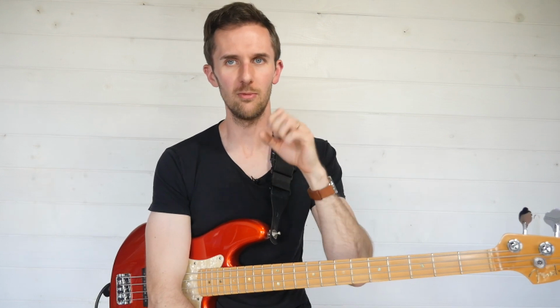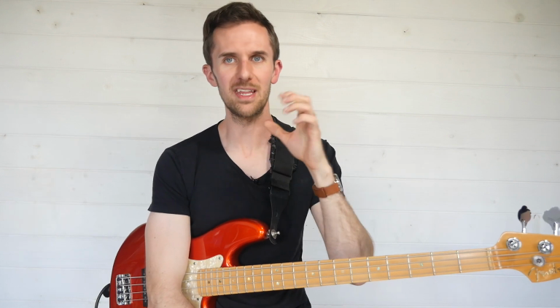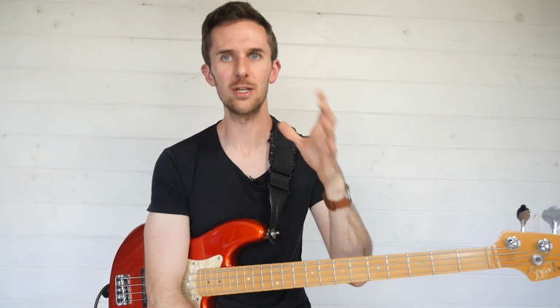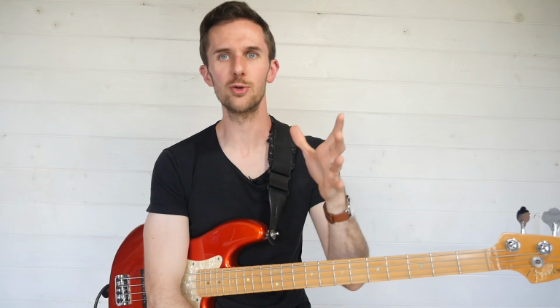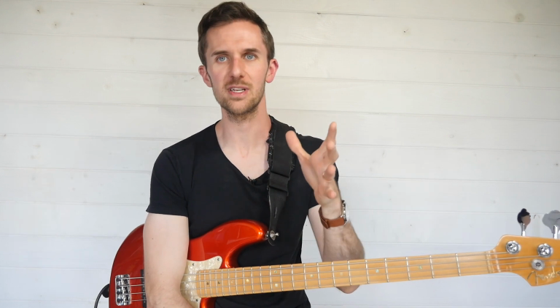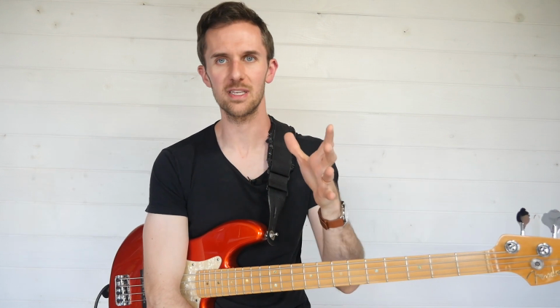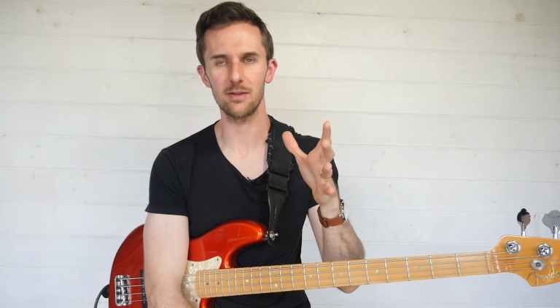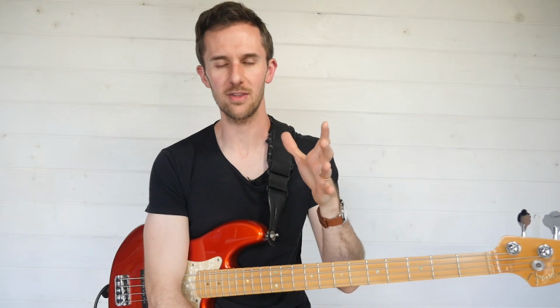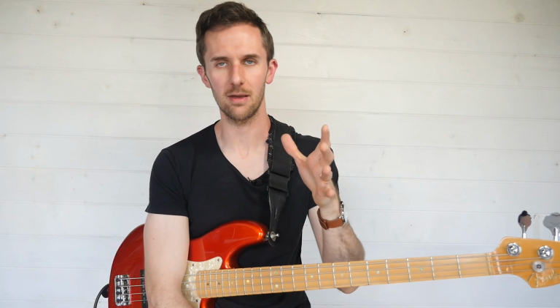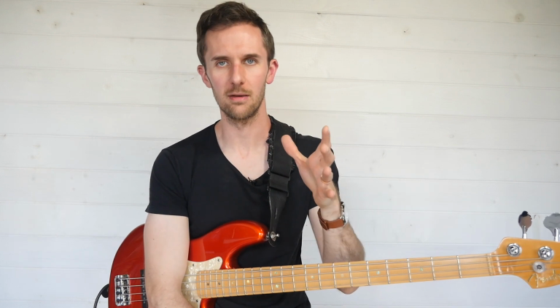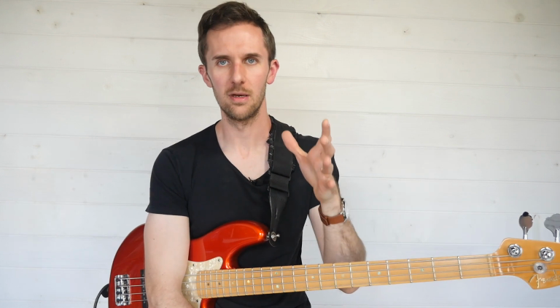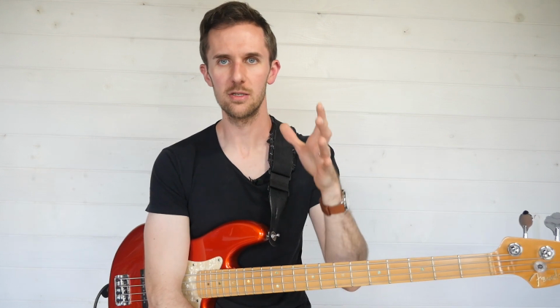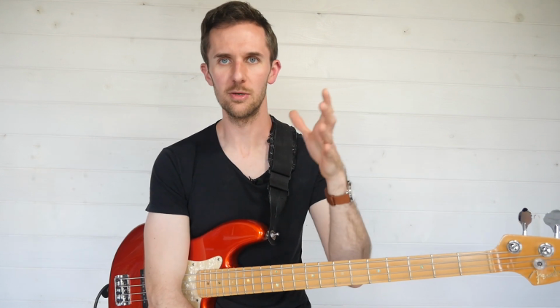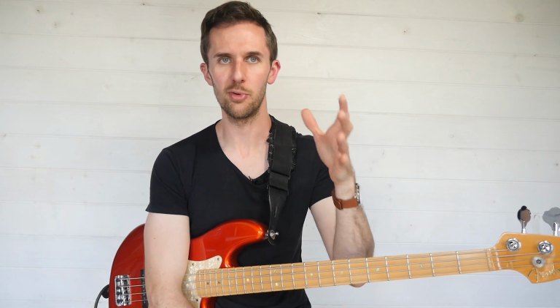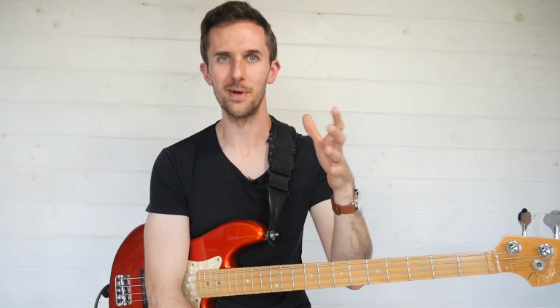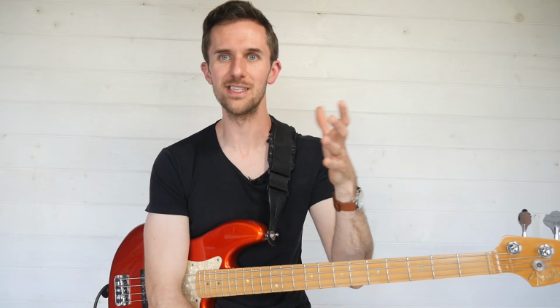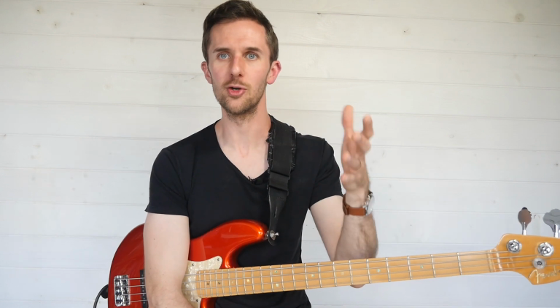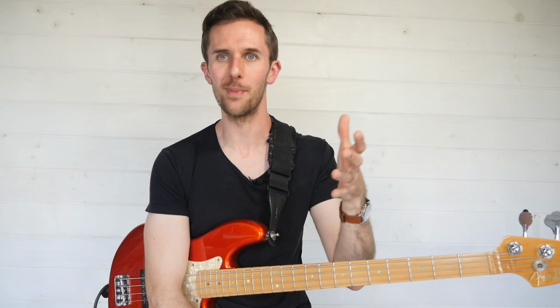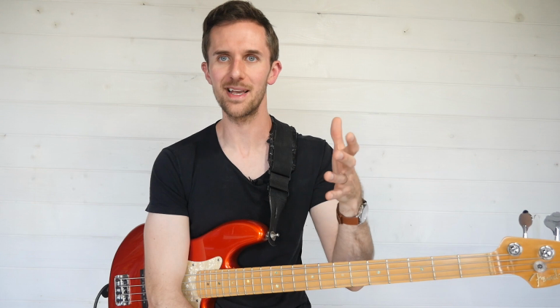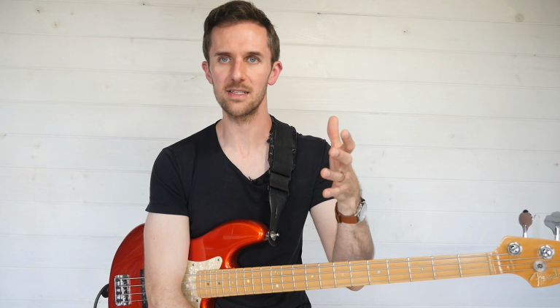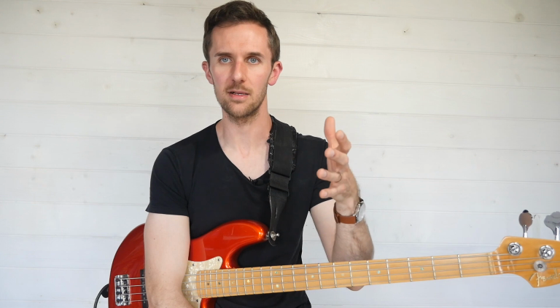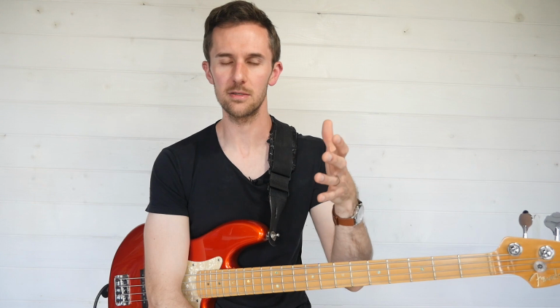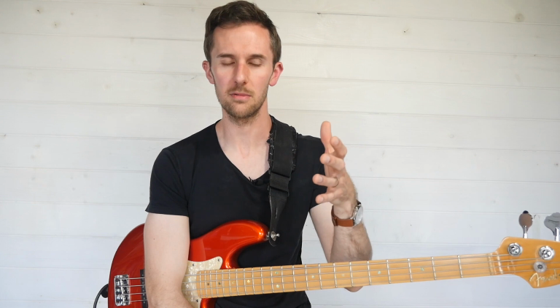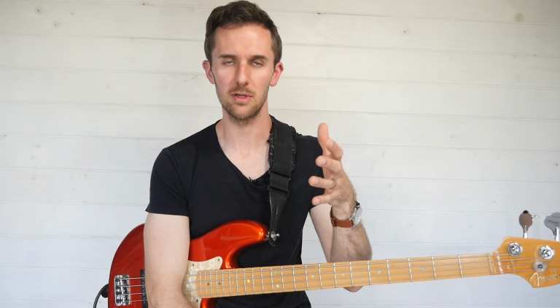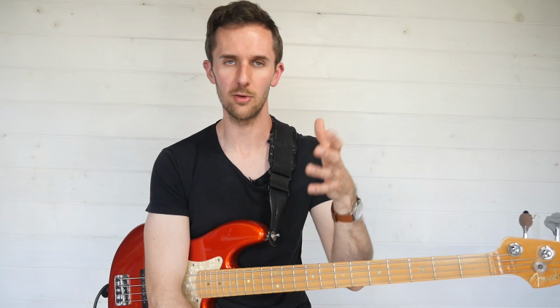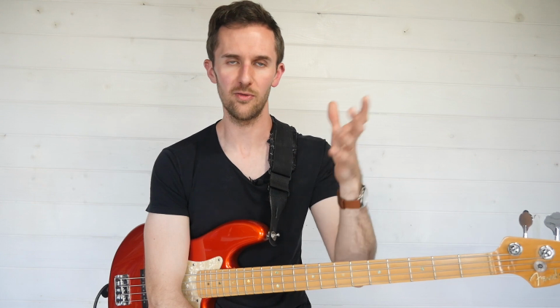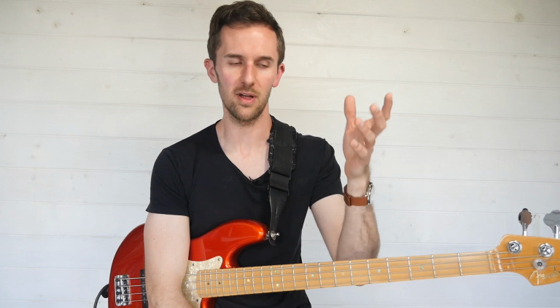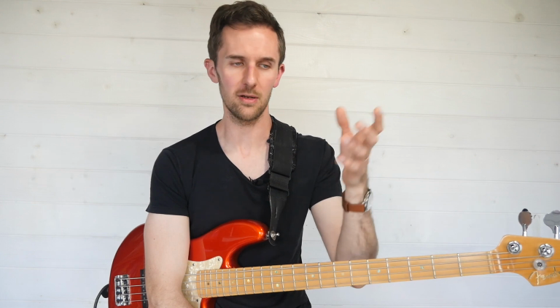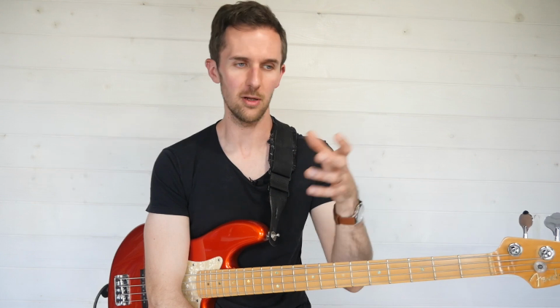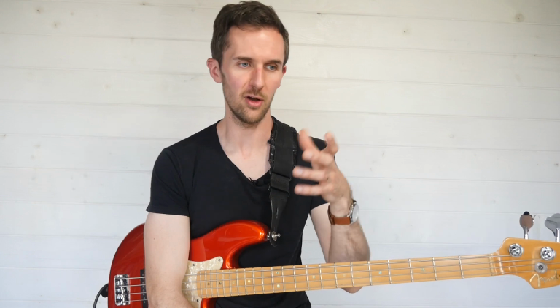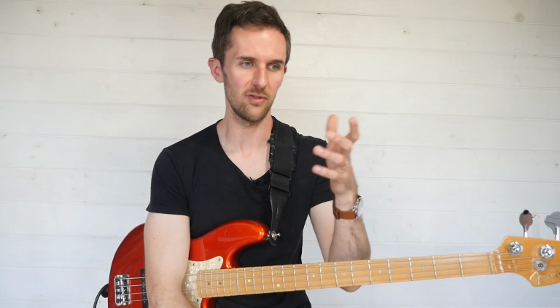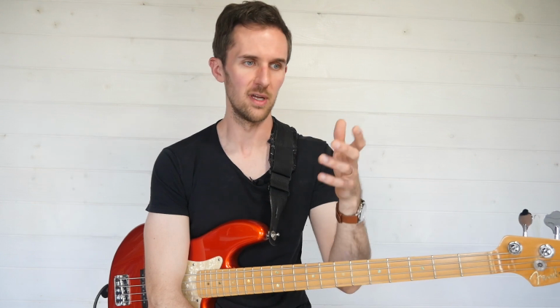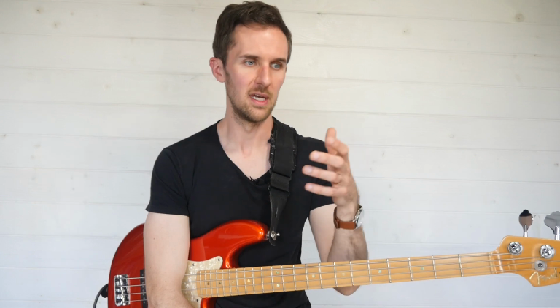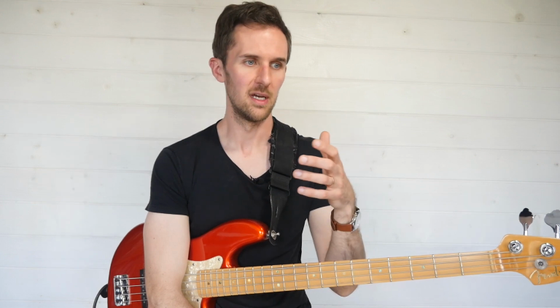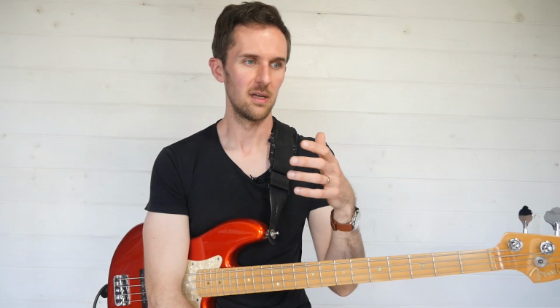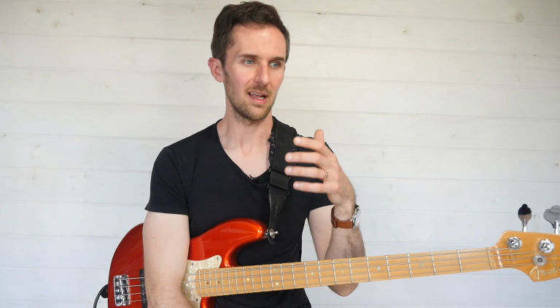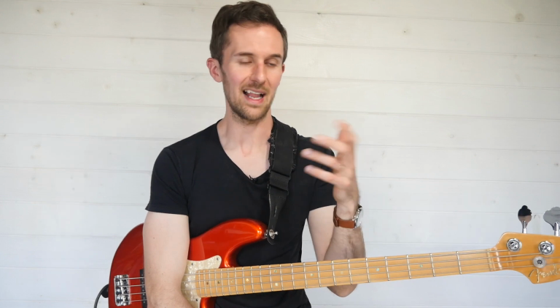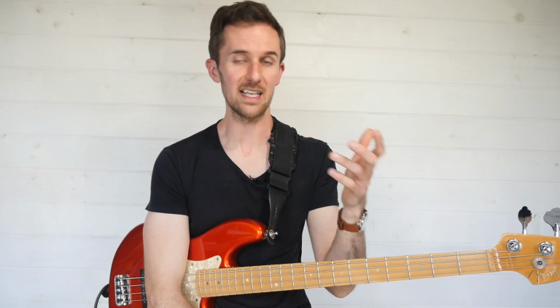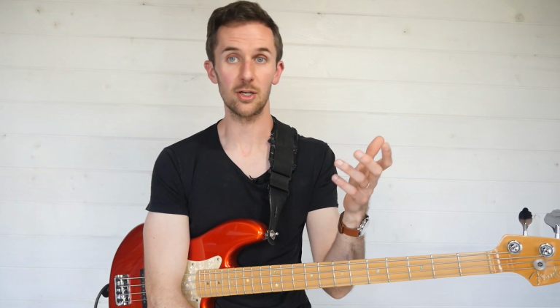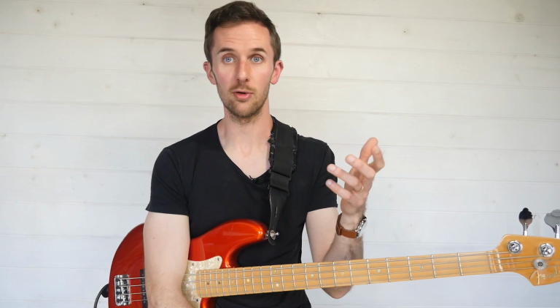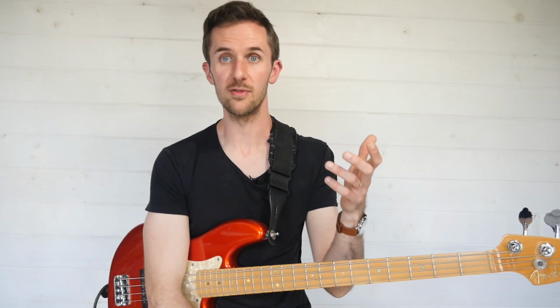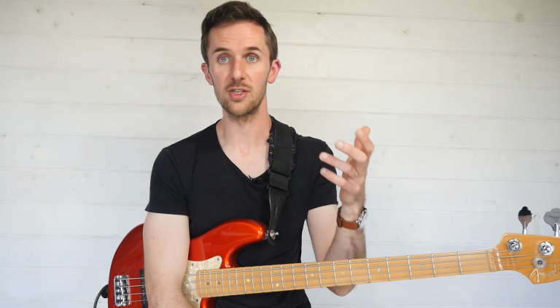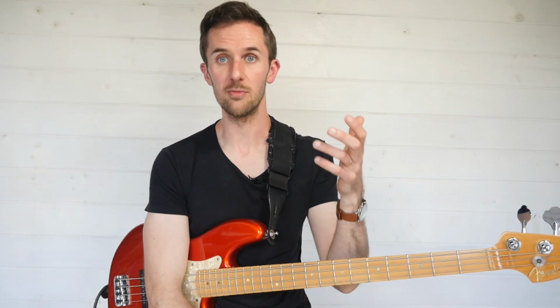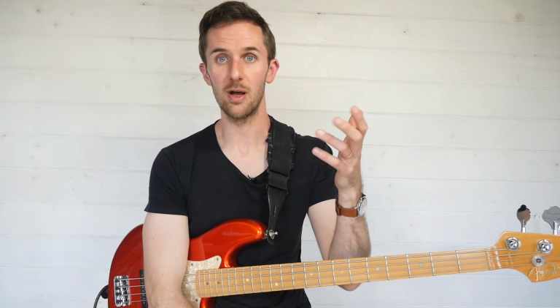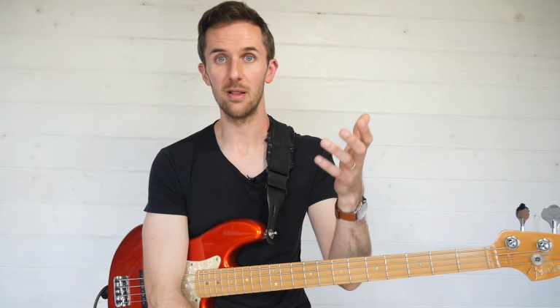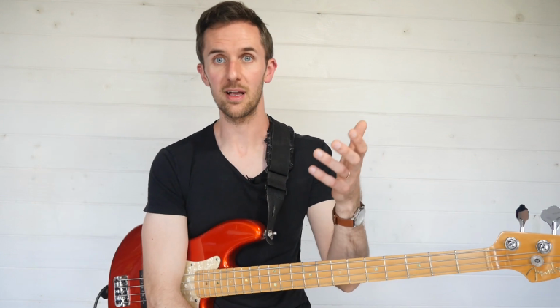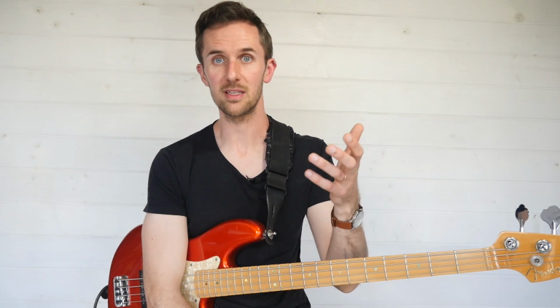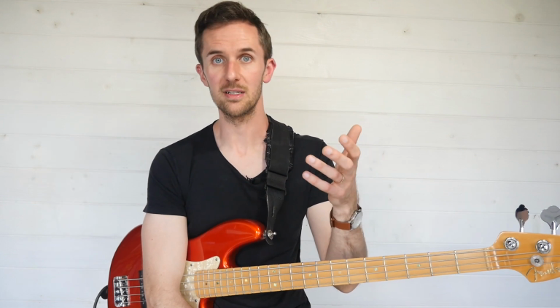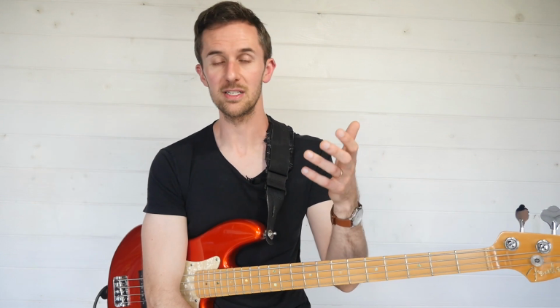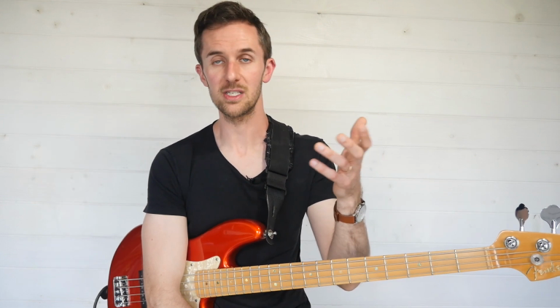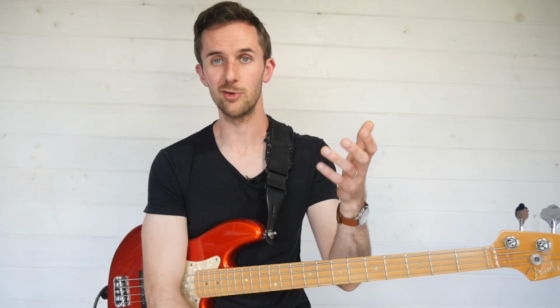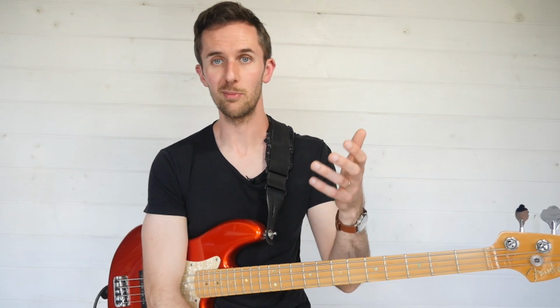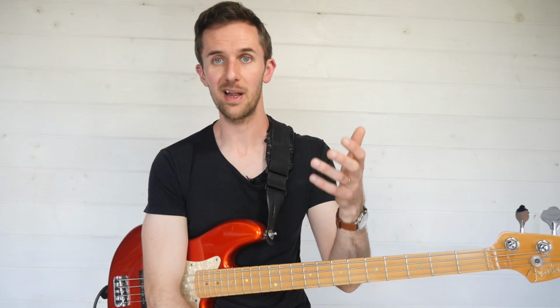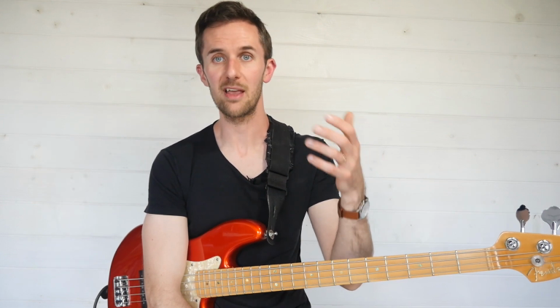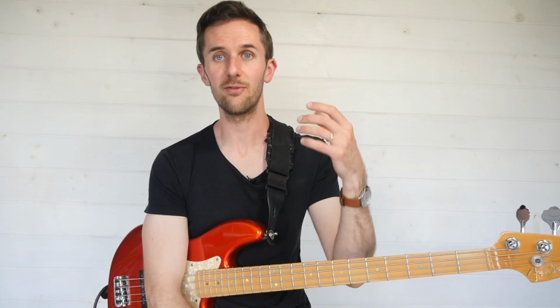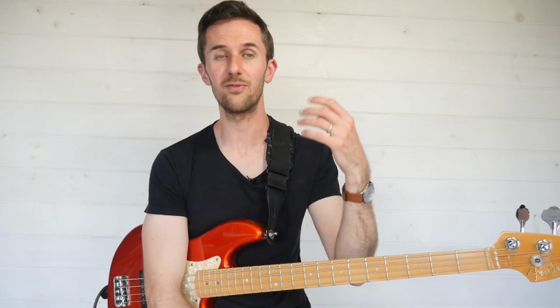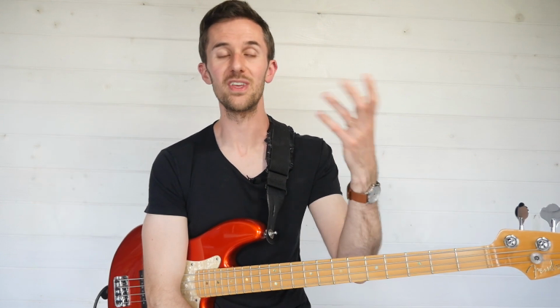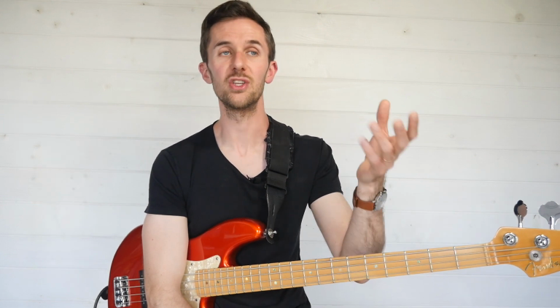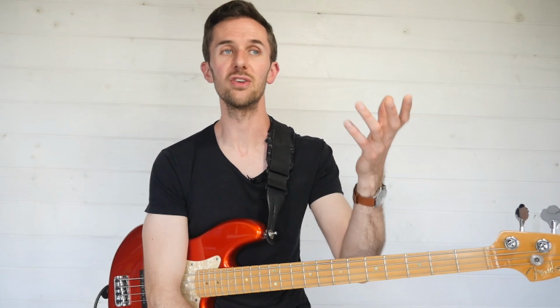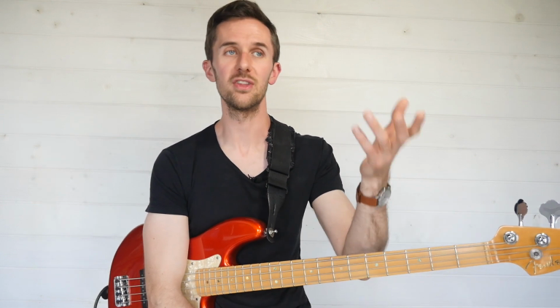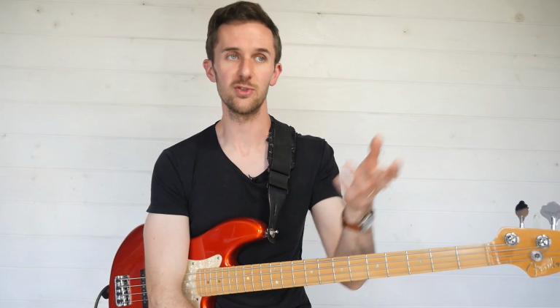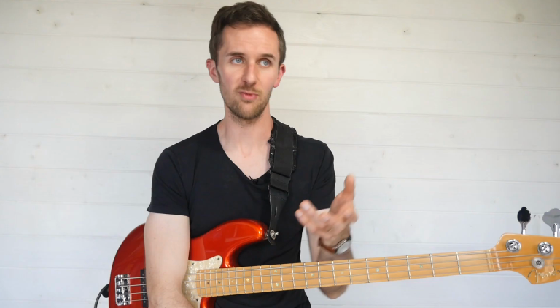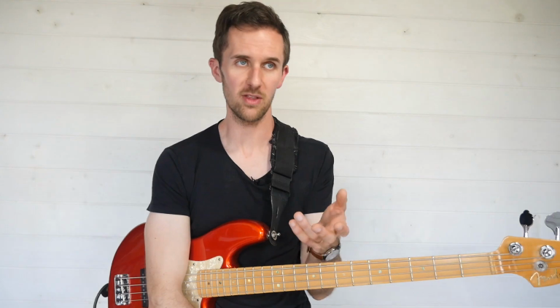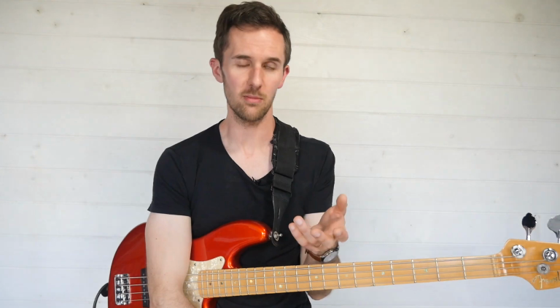It's a really interesting thing to put into your bass lines, and you'll find a lot of the classic grooves that you might like to listen to and play feature this rhythm.